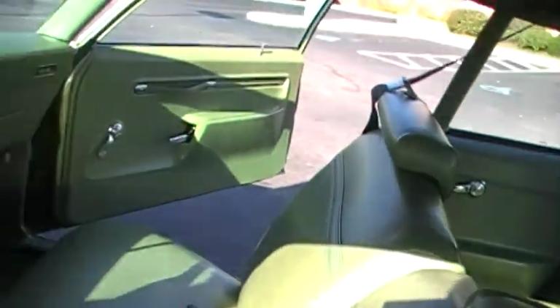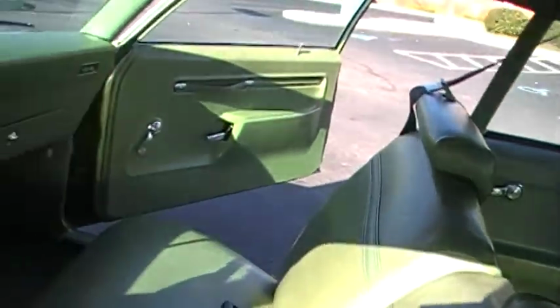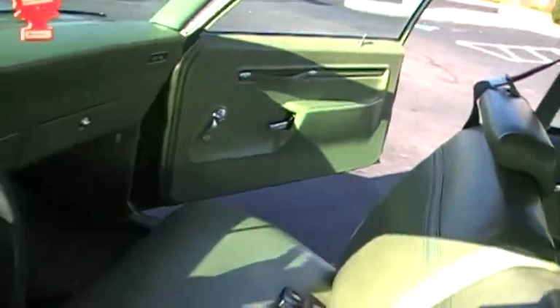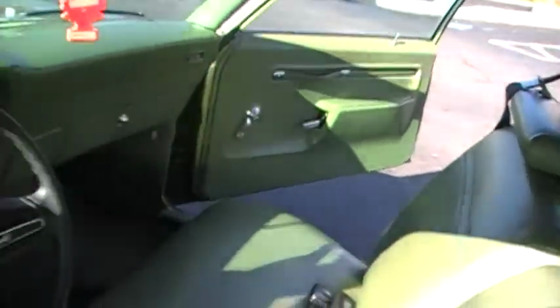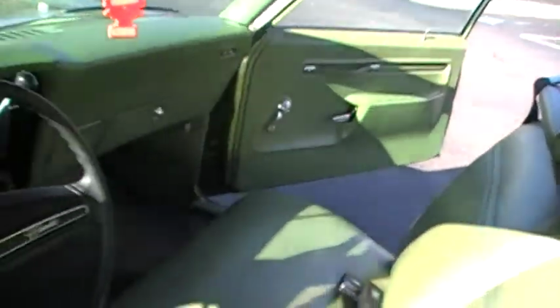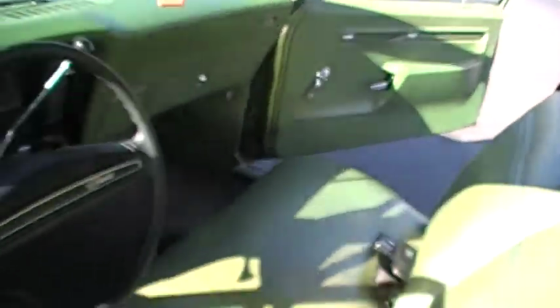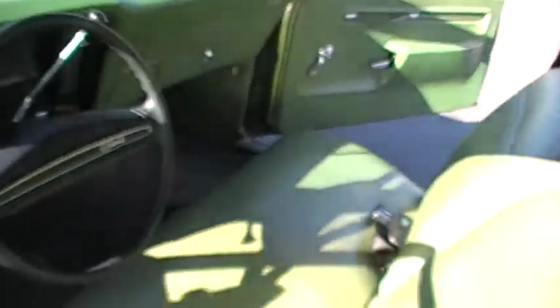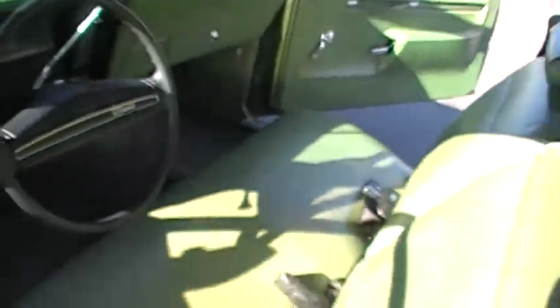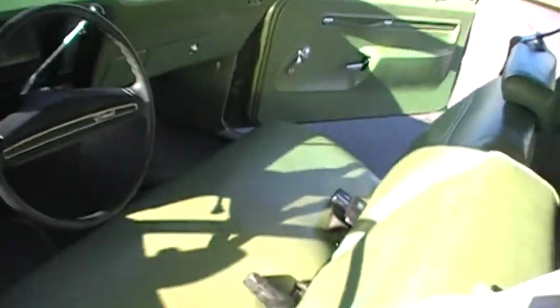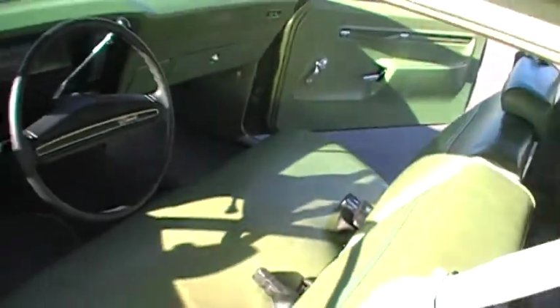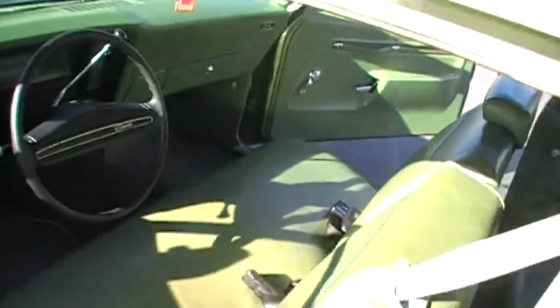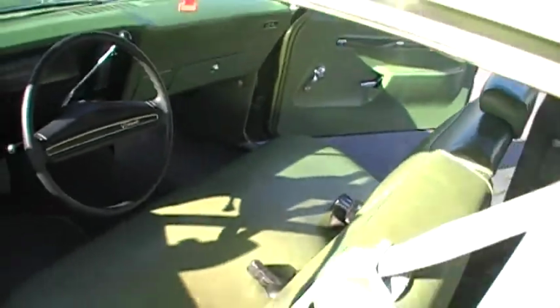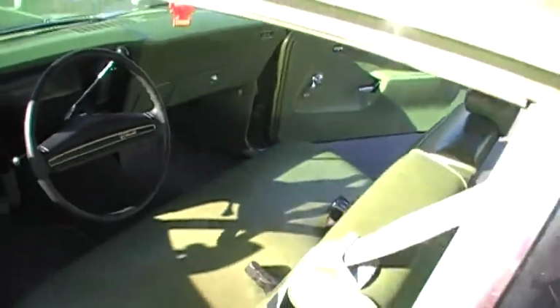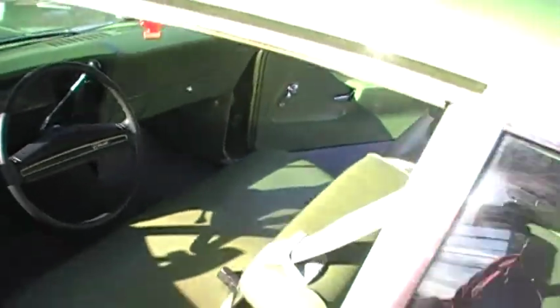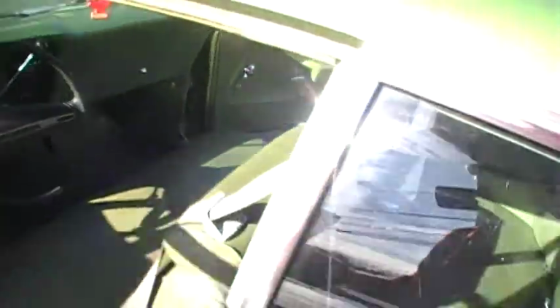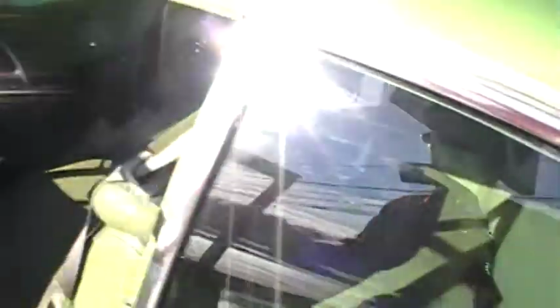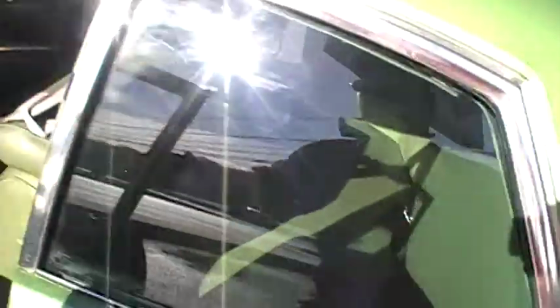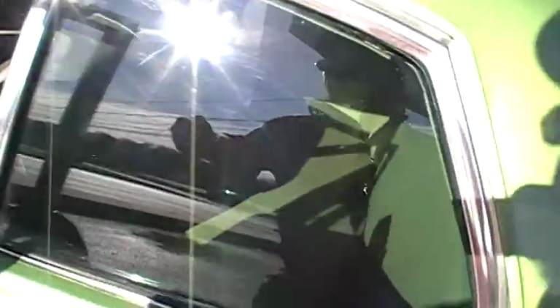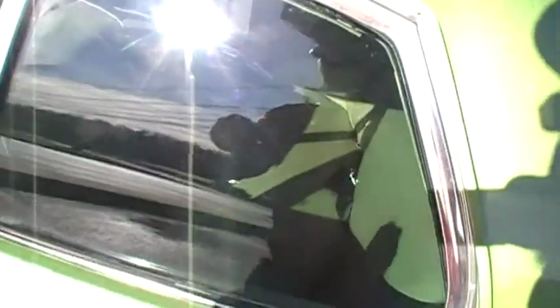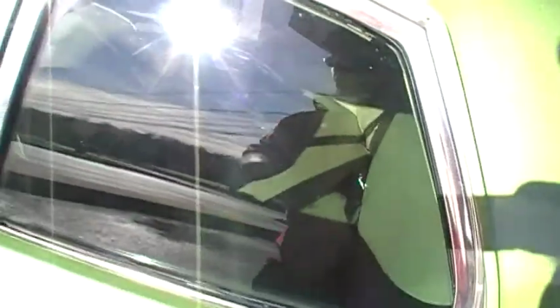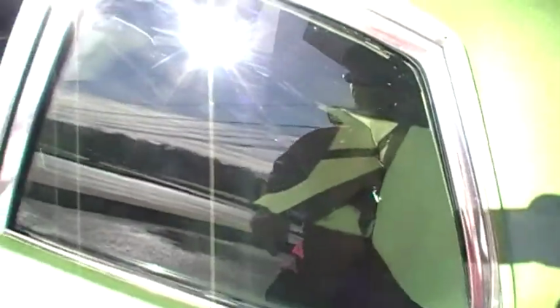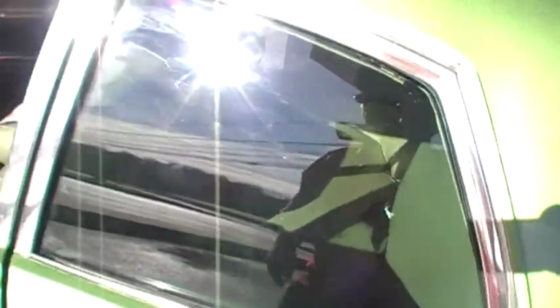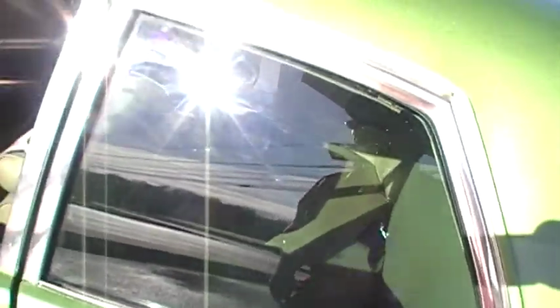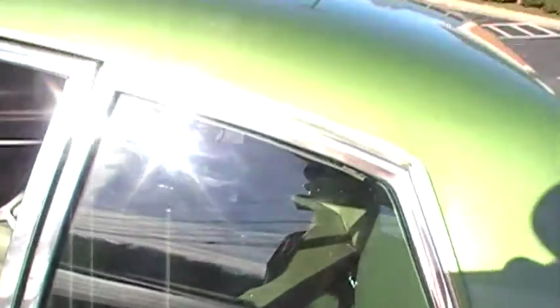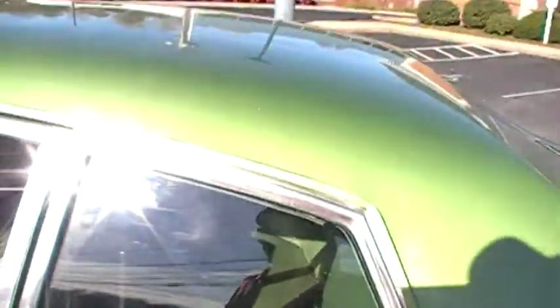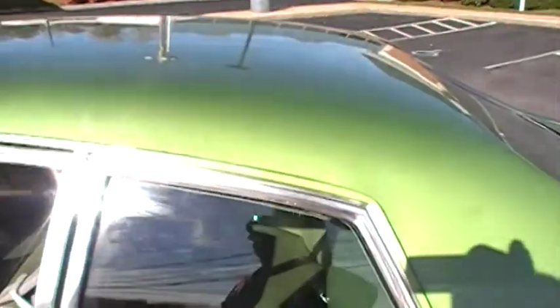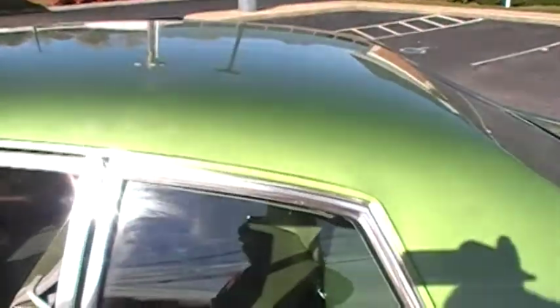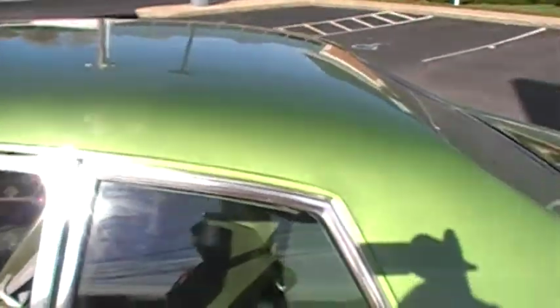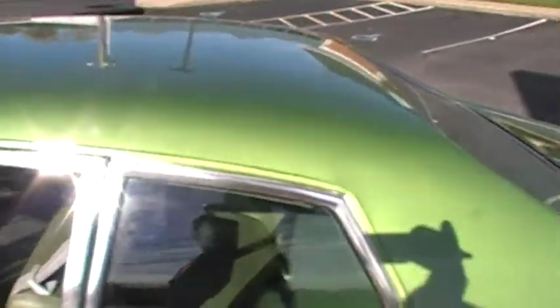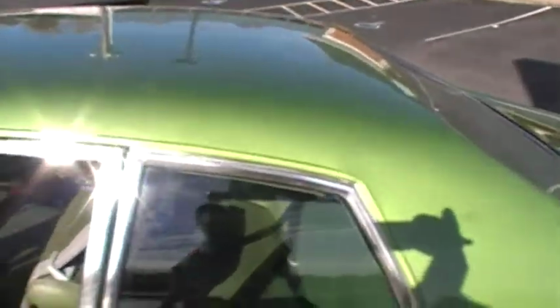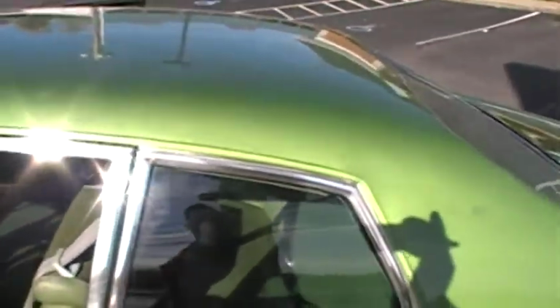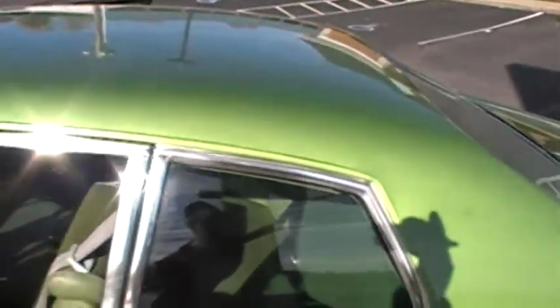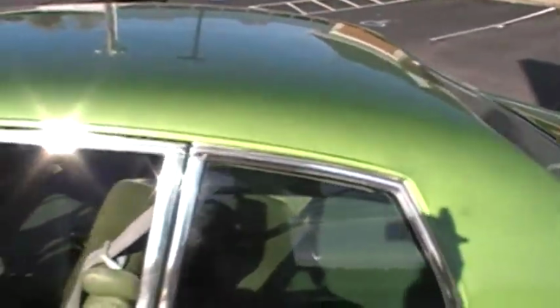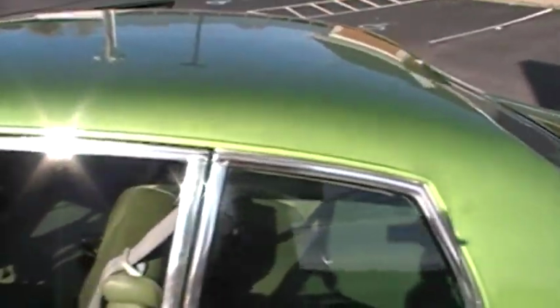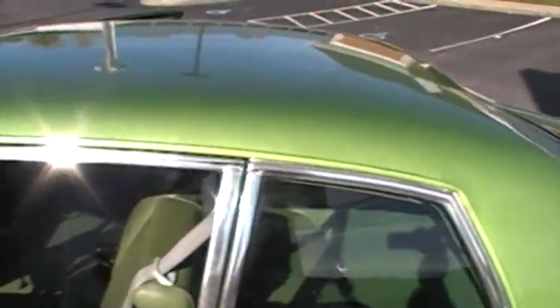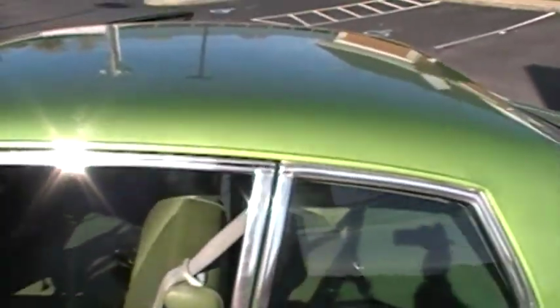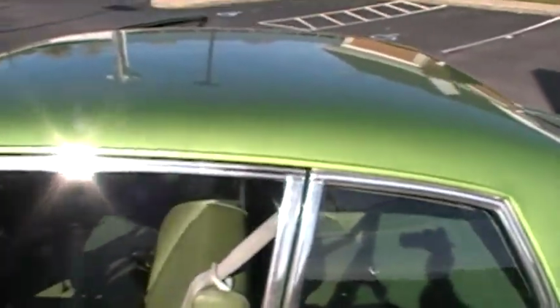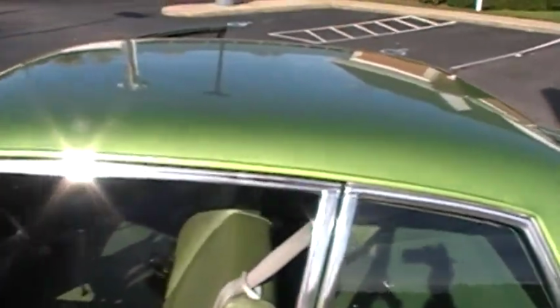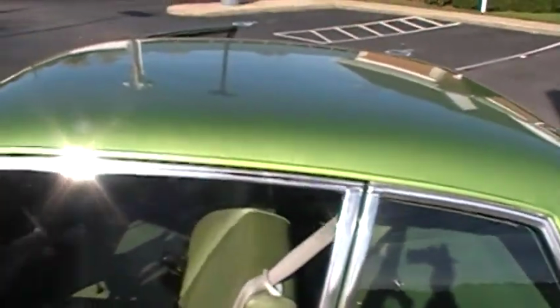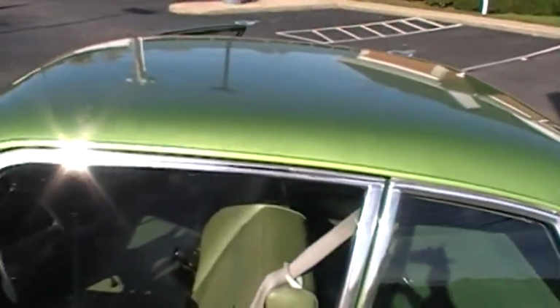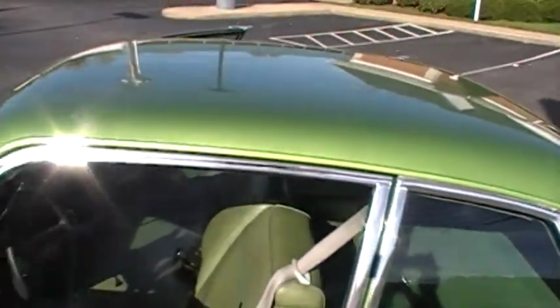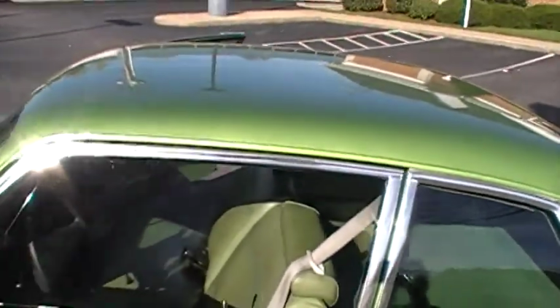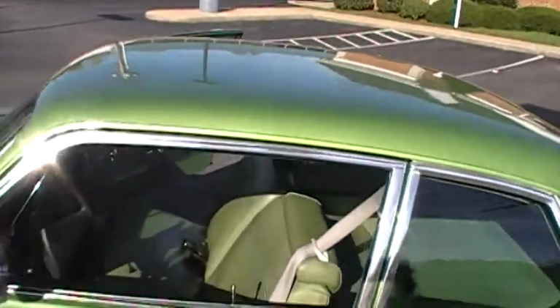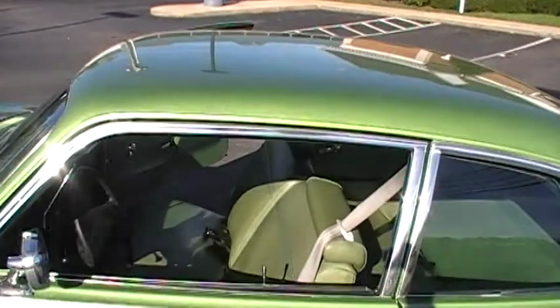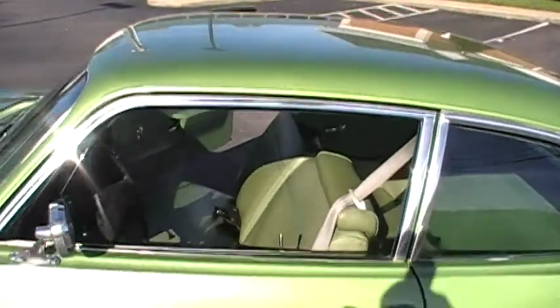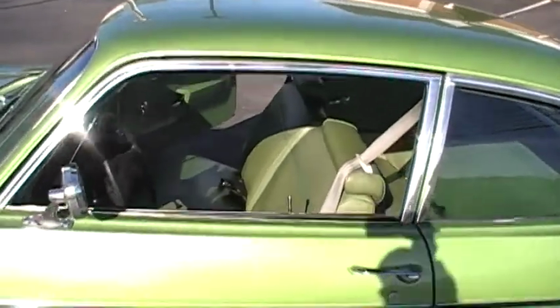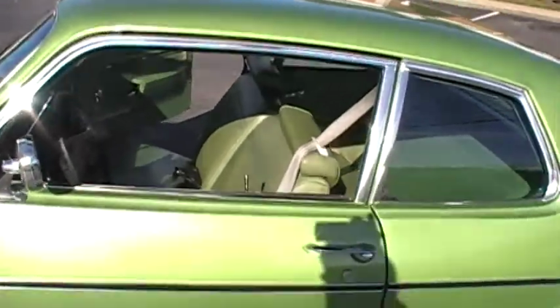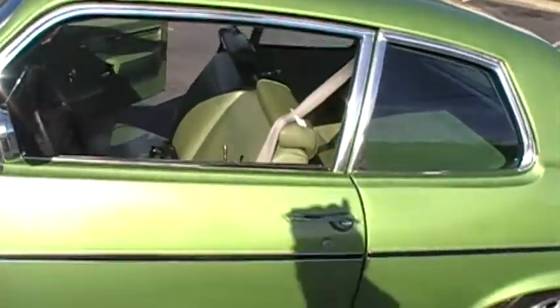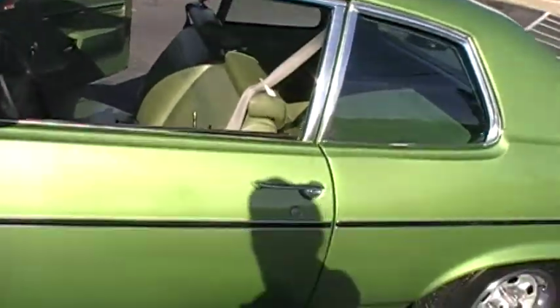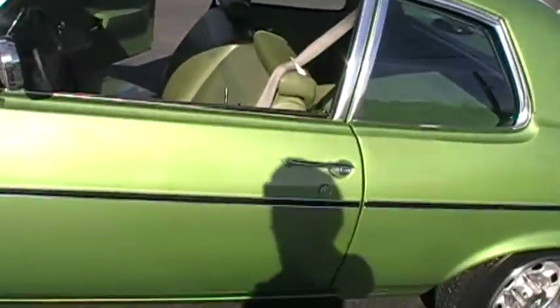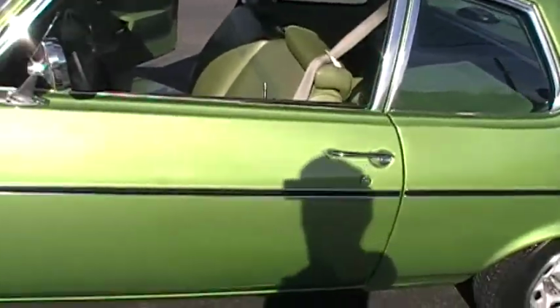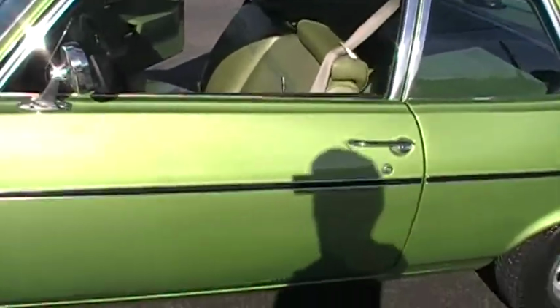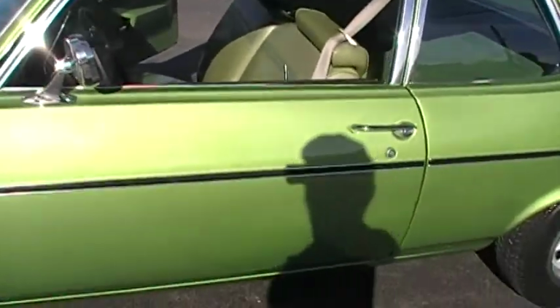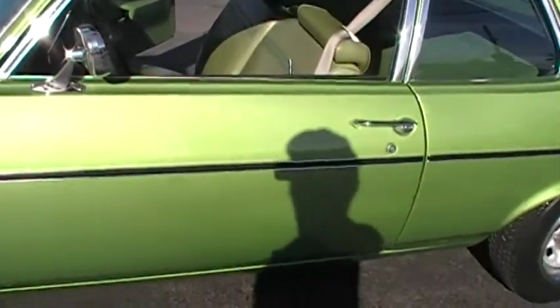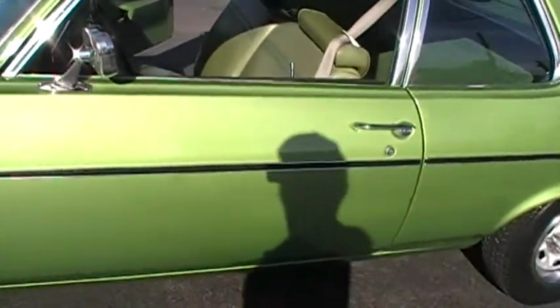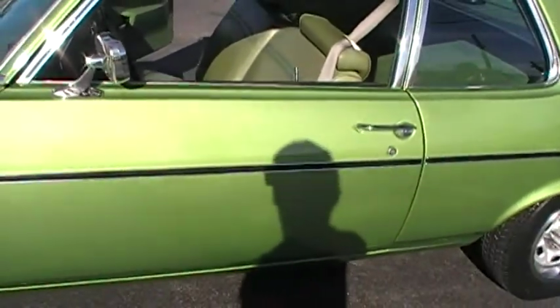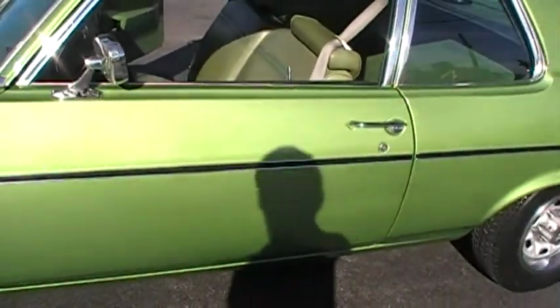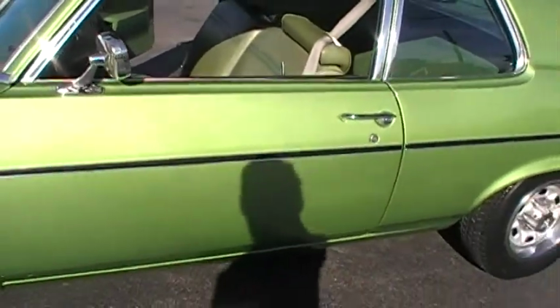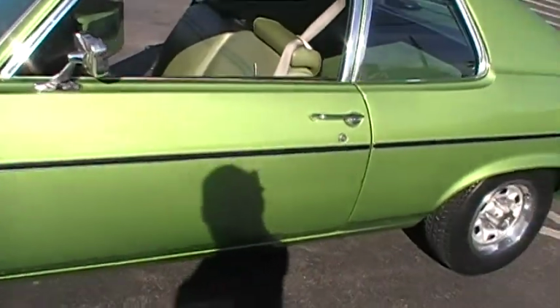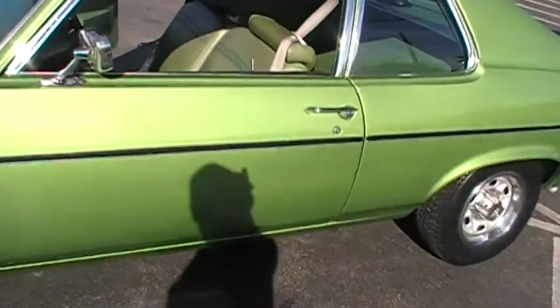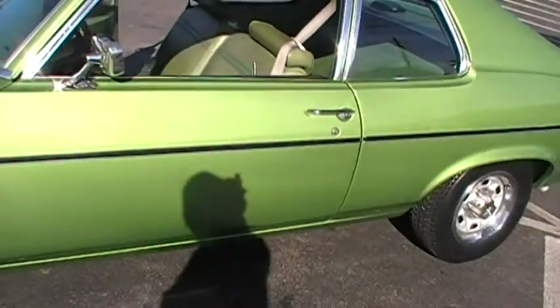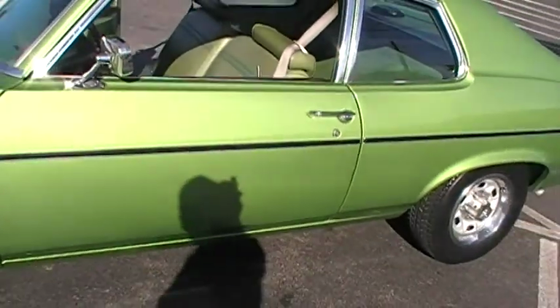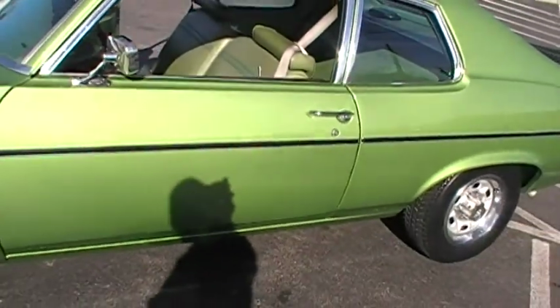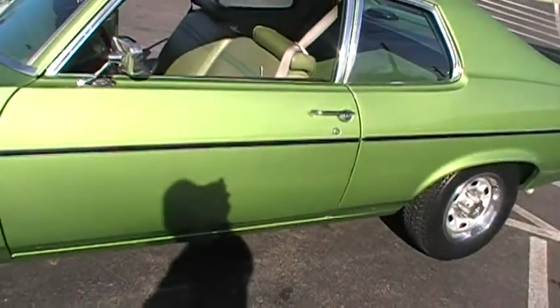I'm going to show you the color. I'm going to show you the top of it next, and the rest of the car.